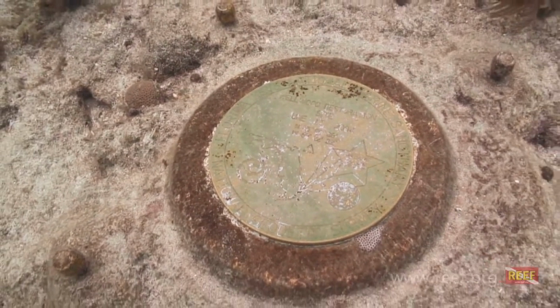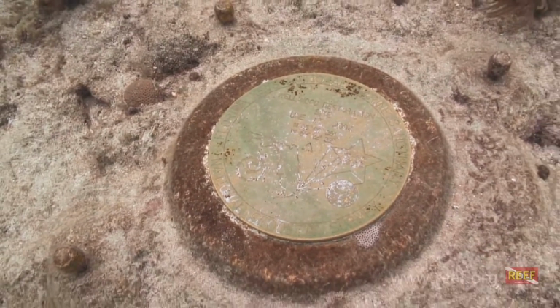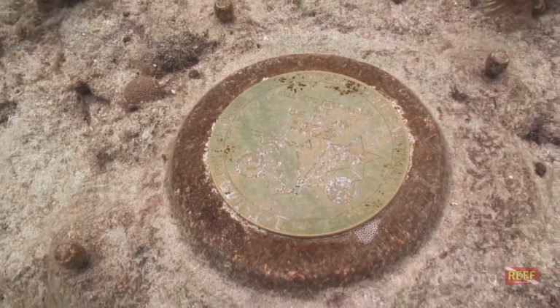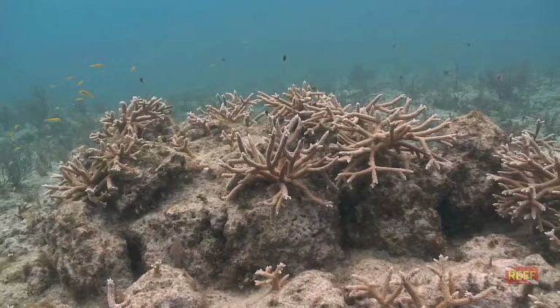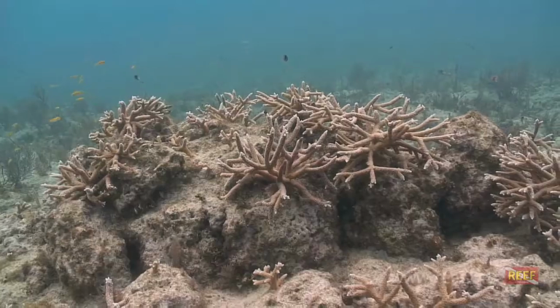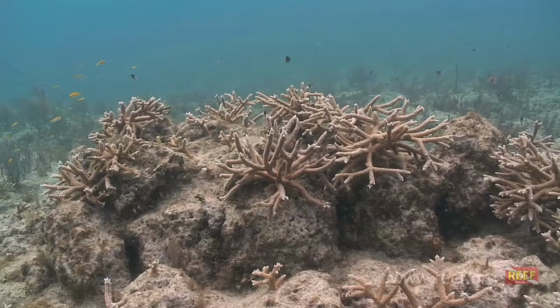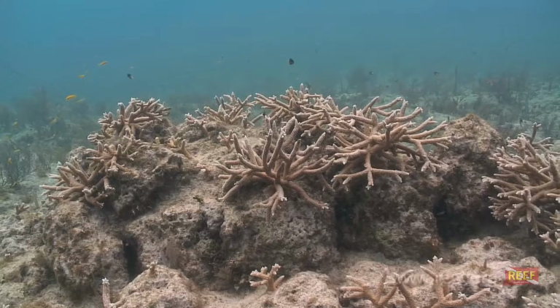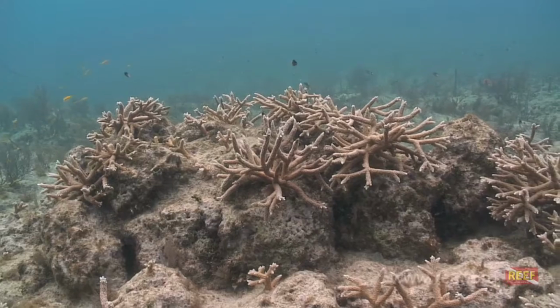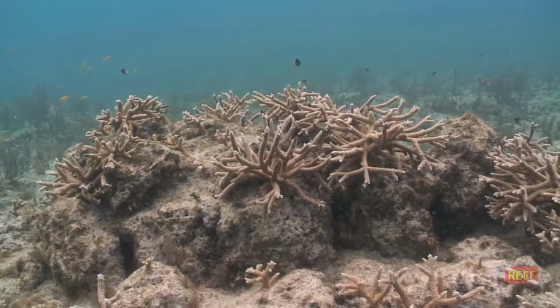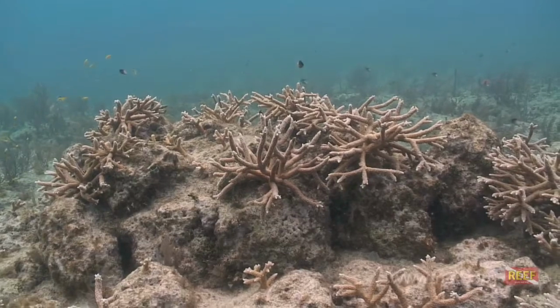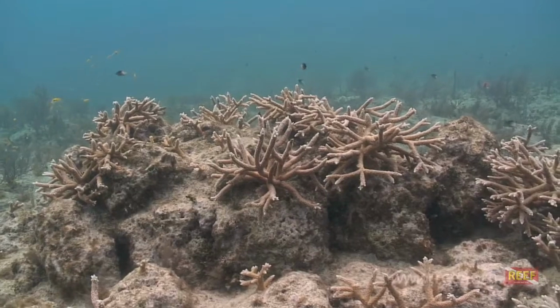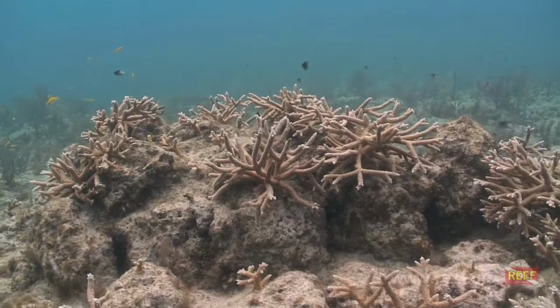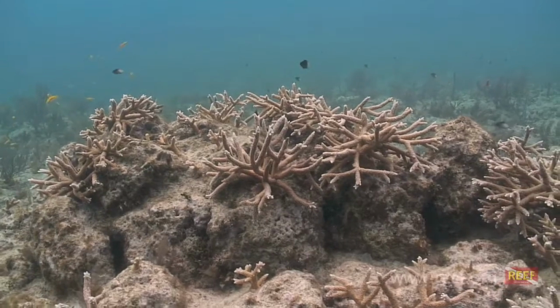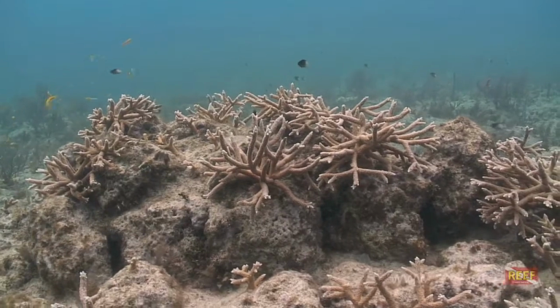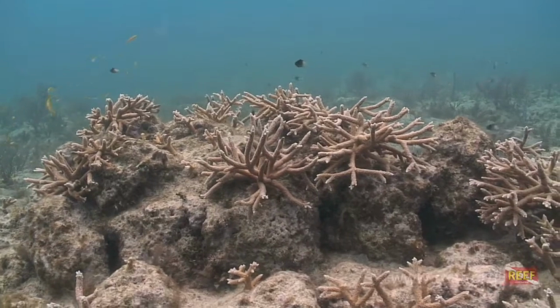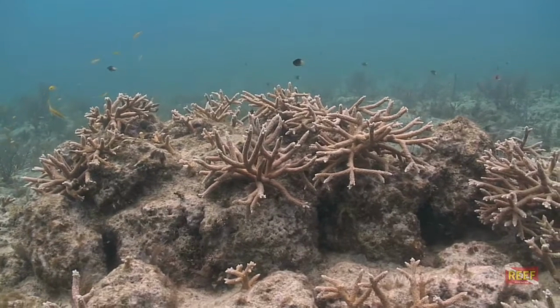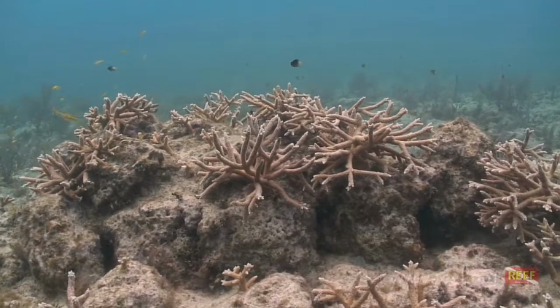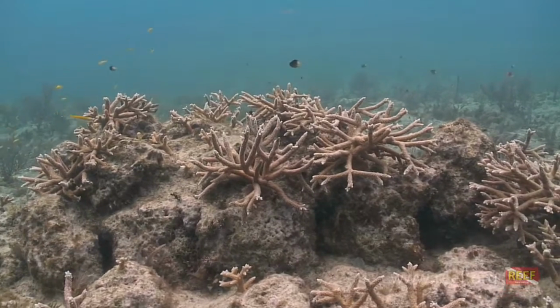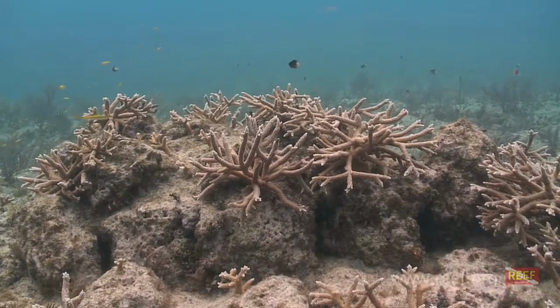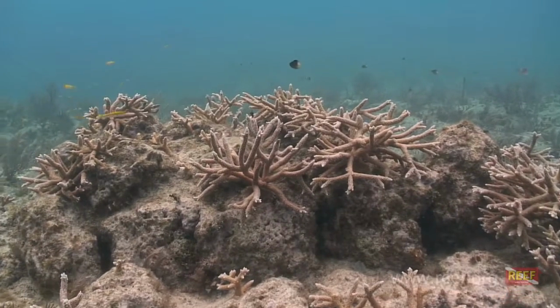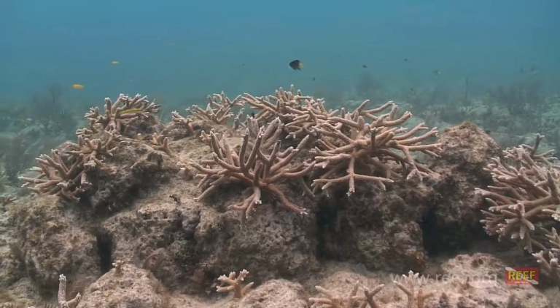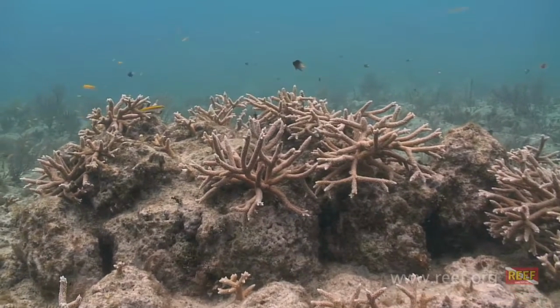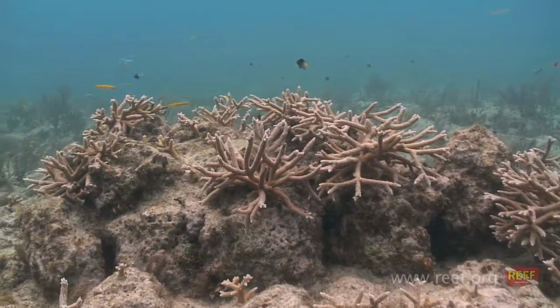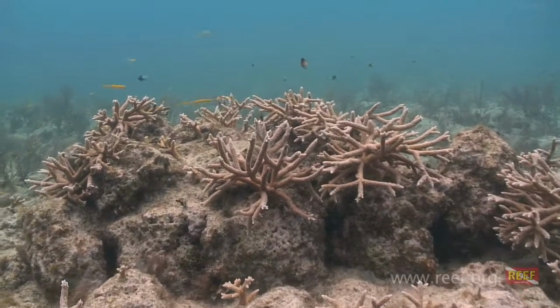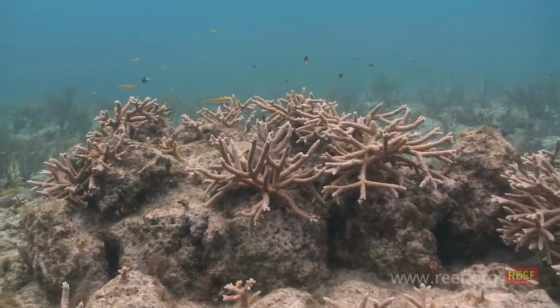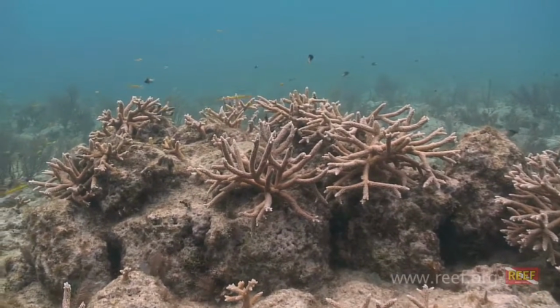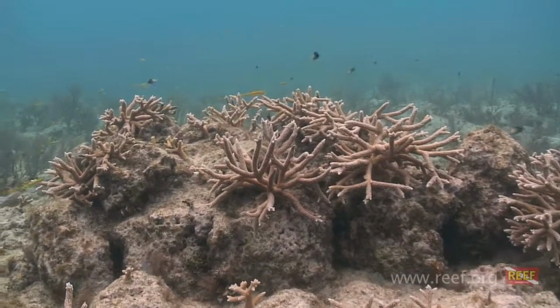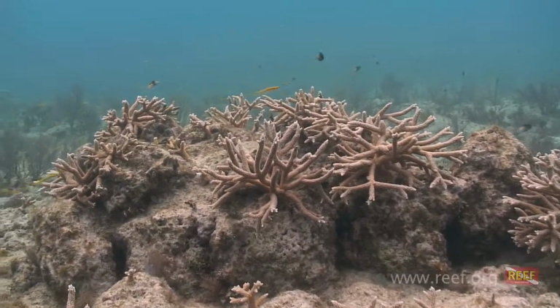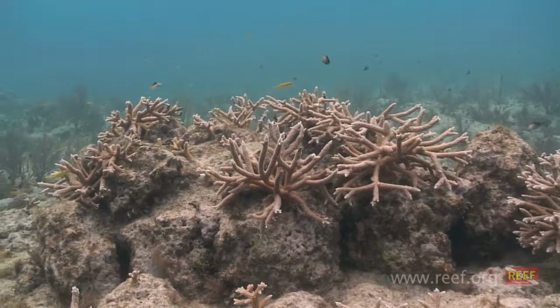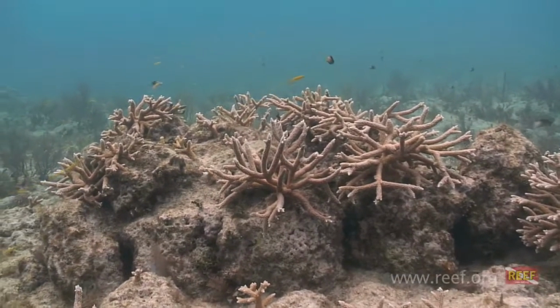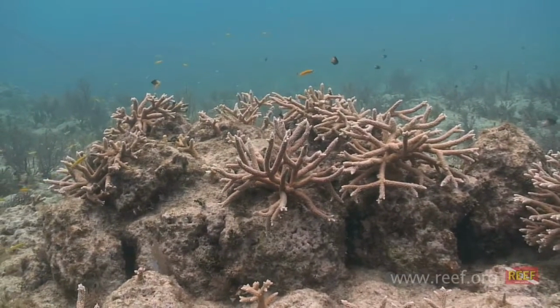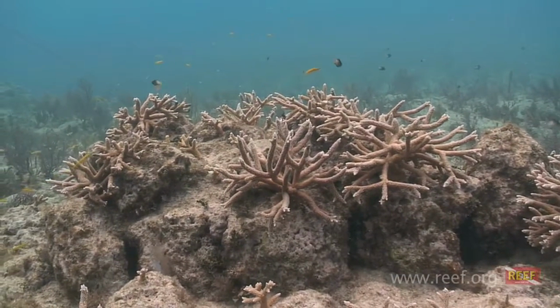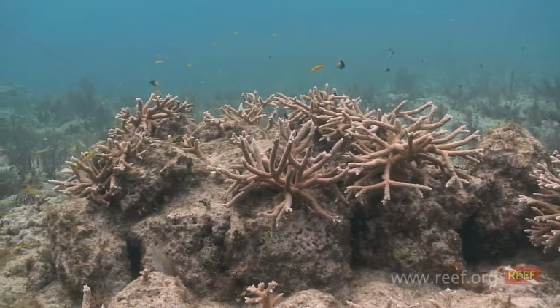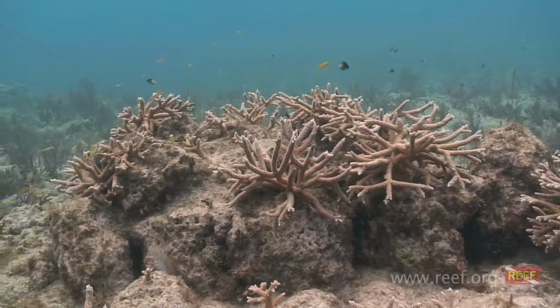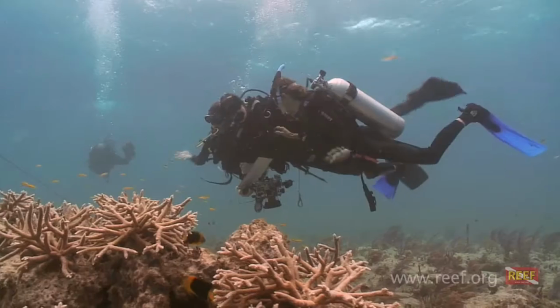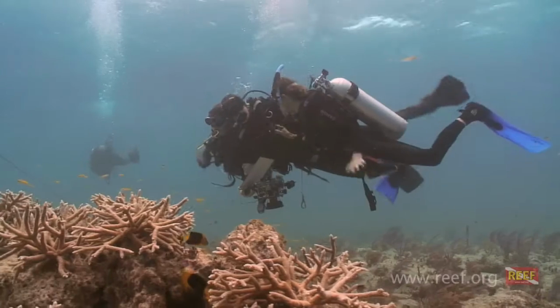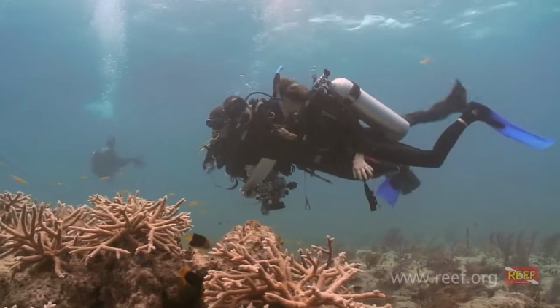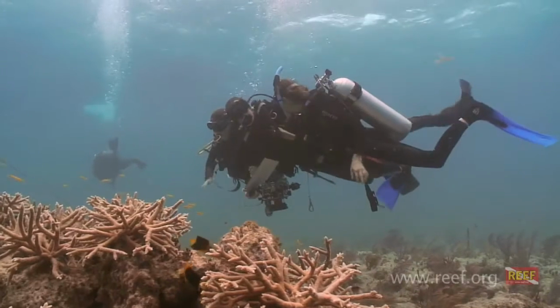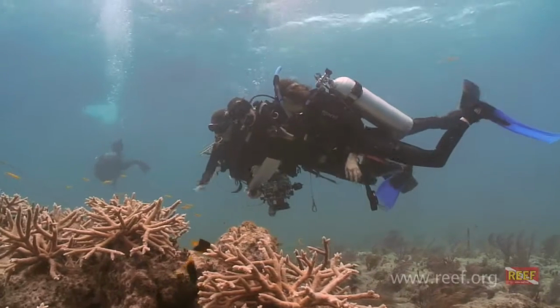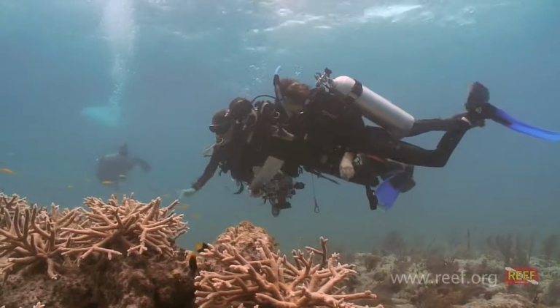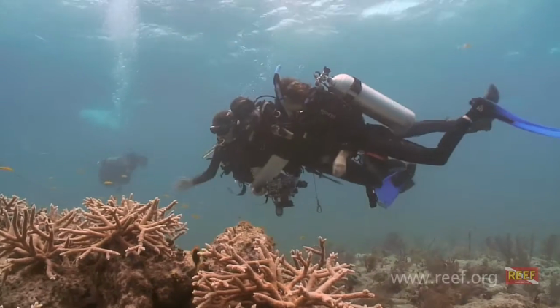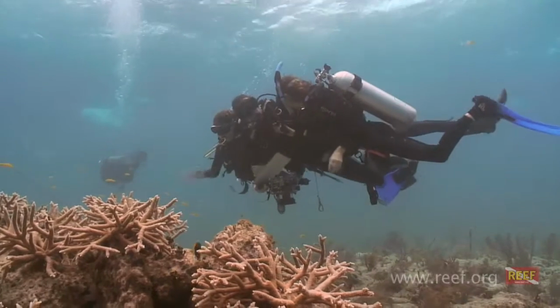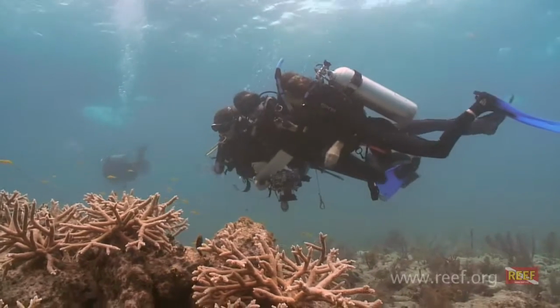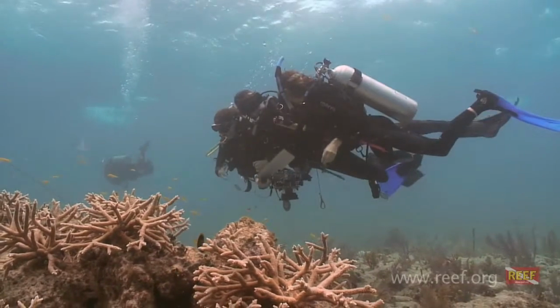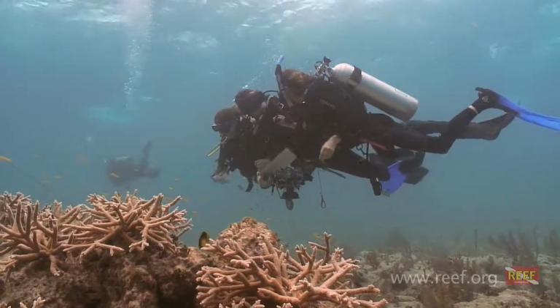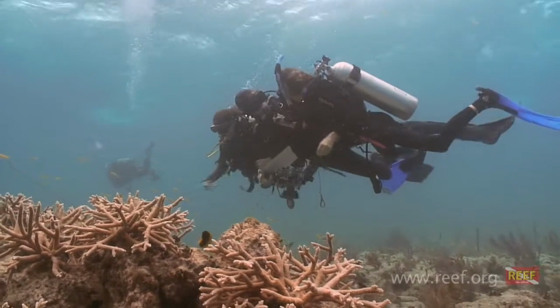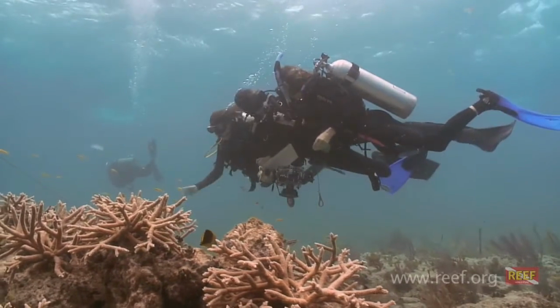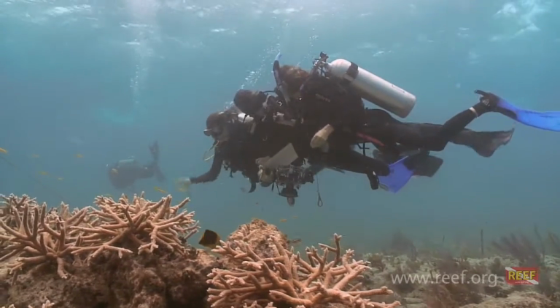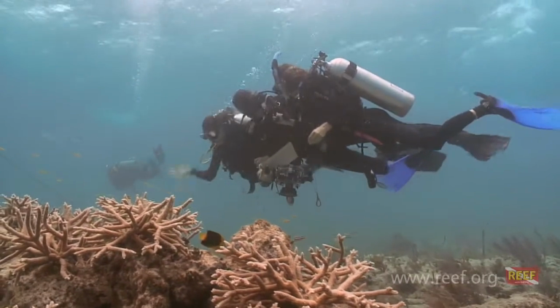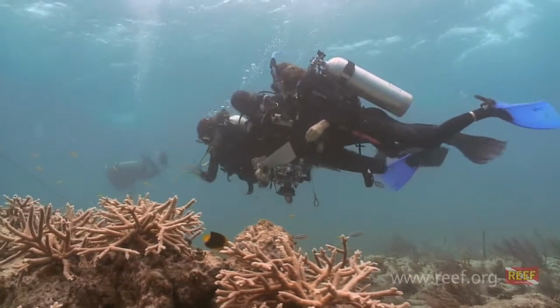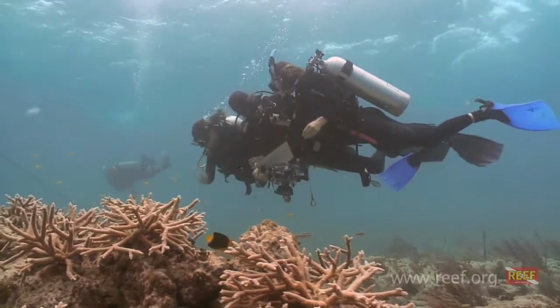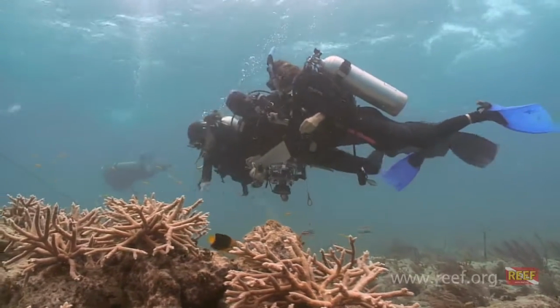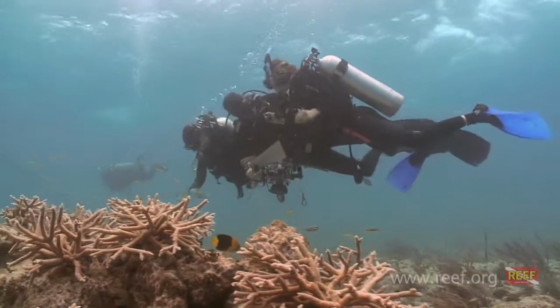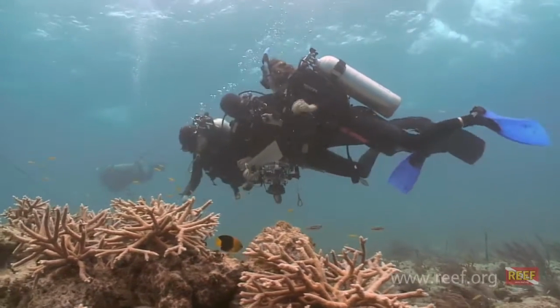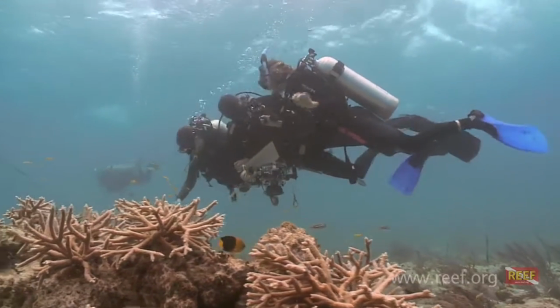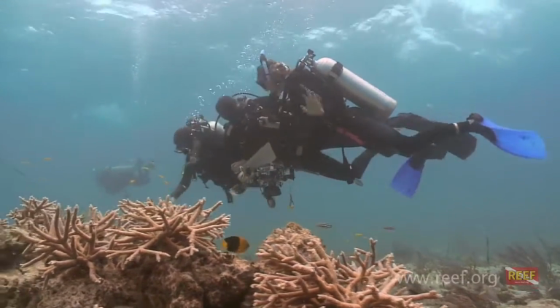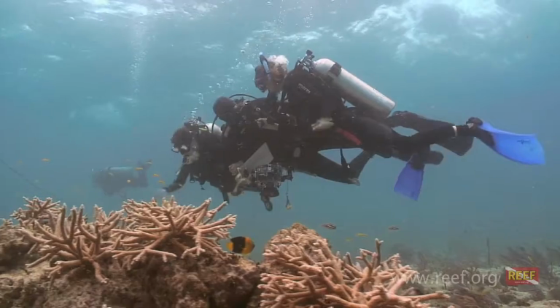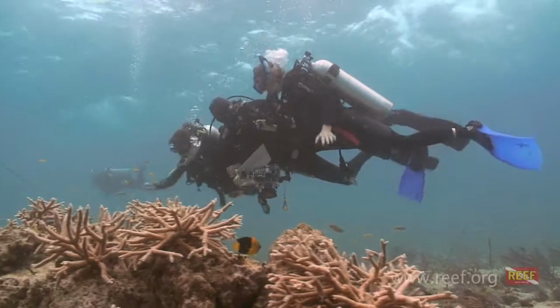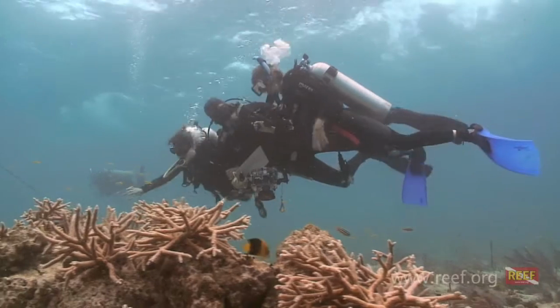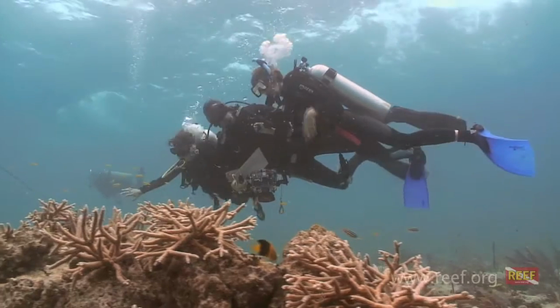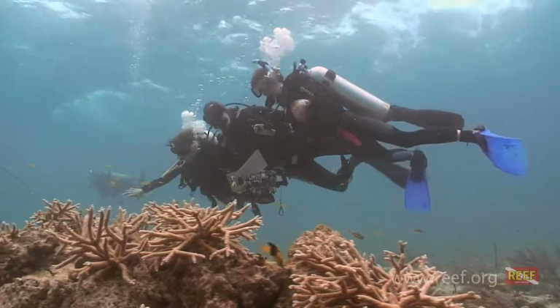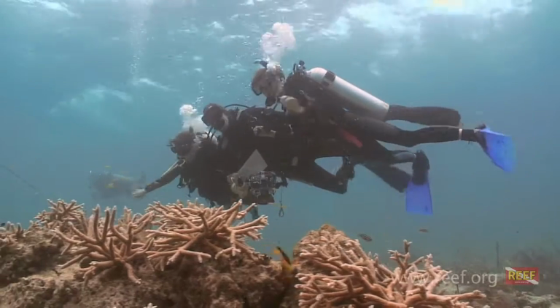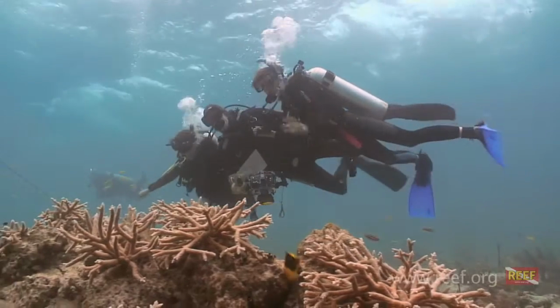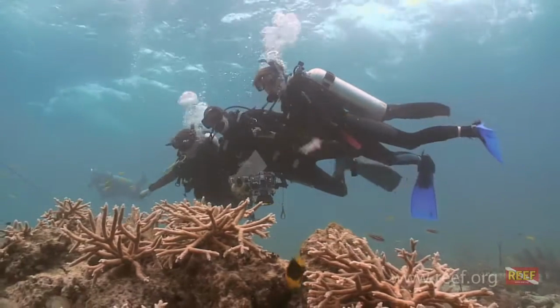His transplanted corals are thriving, a heartening result of private initiative and volunteer service.